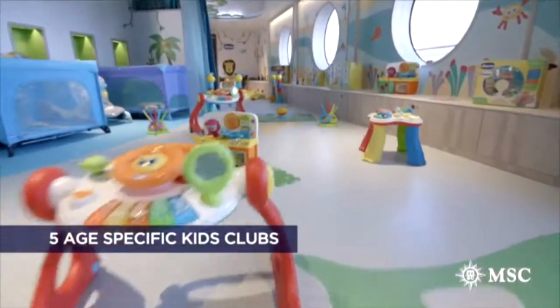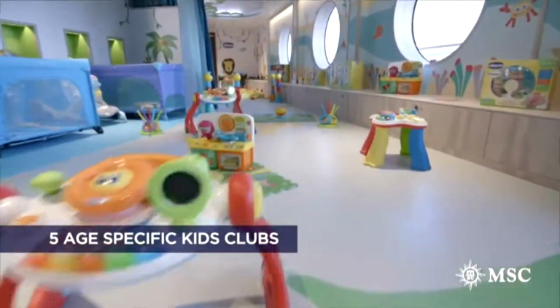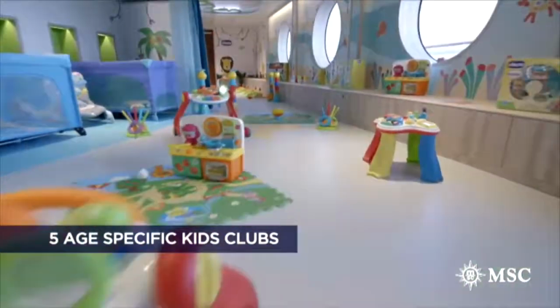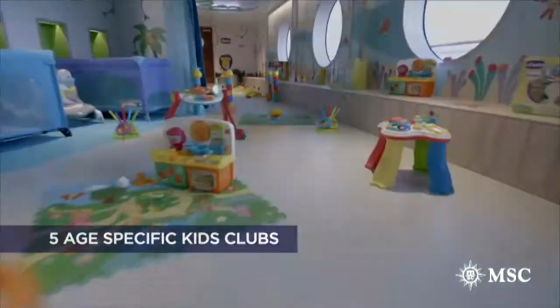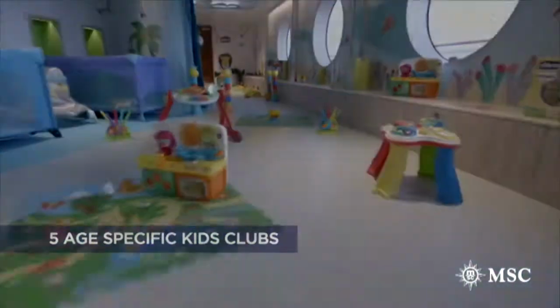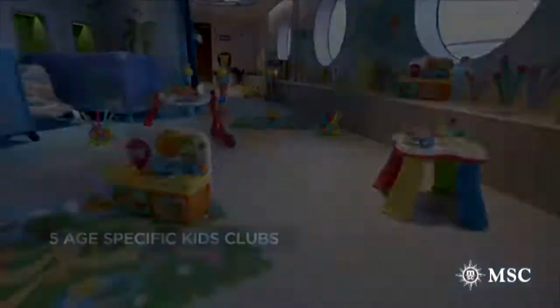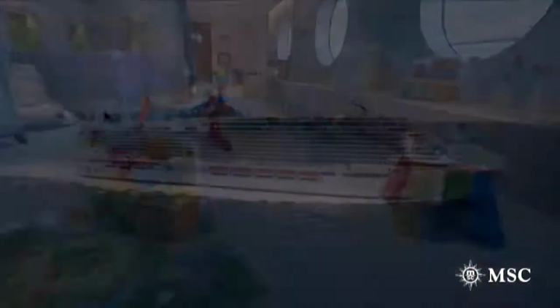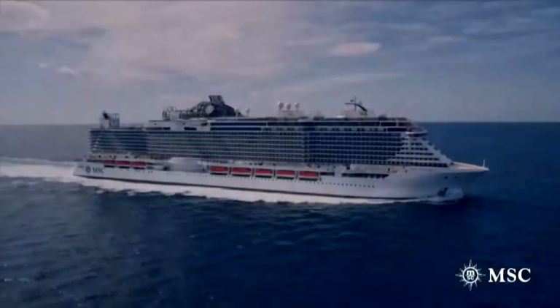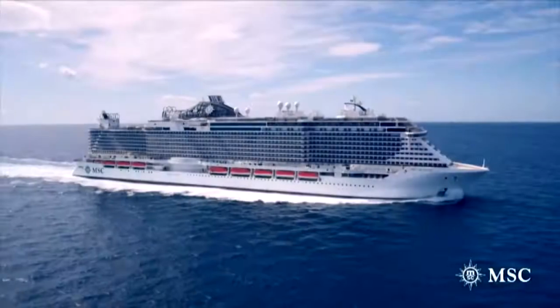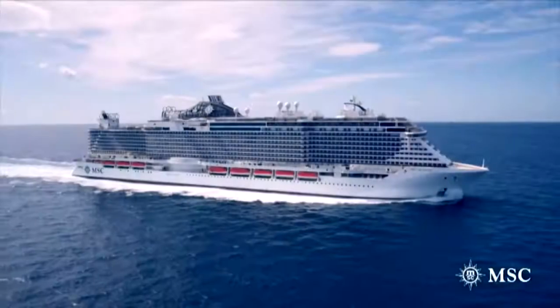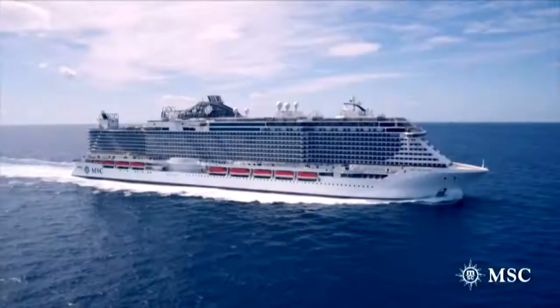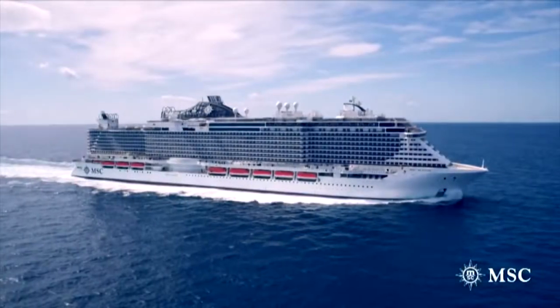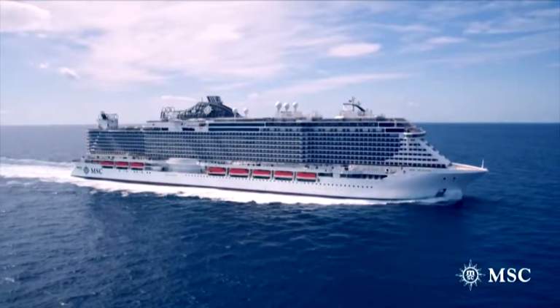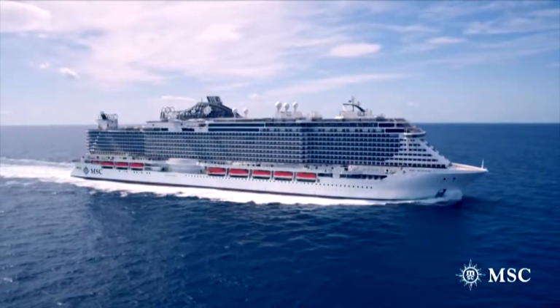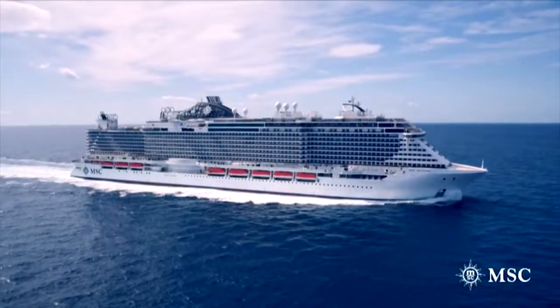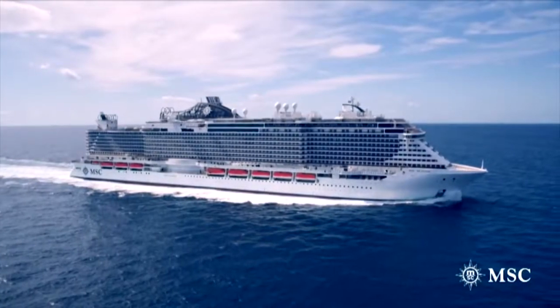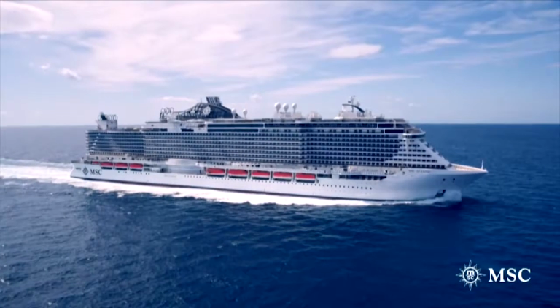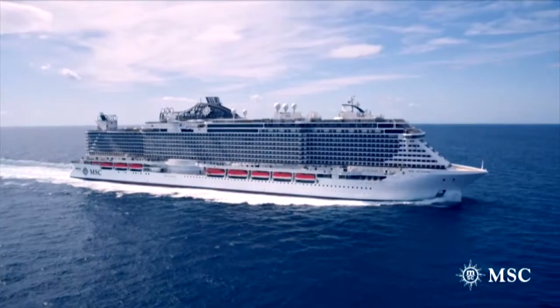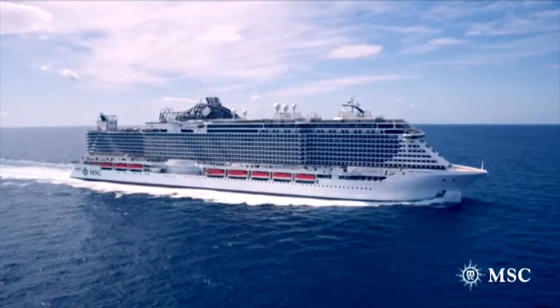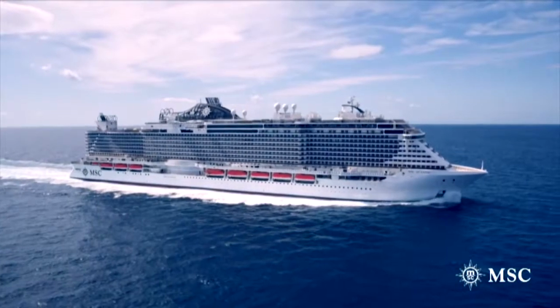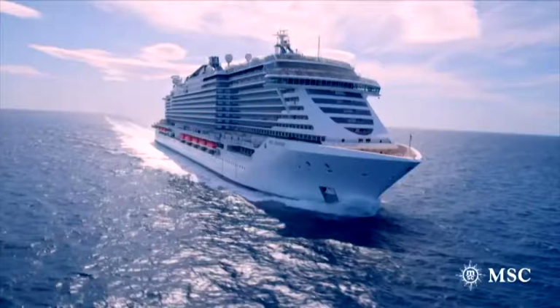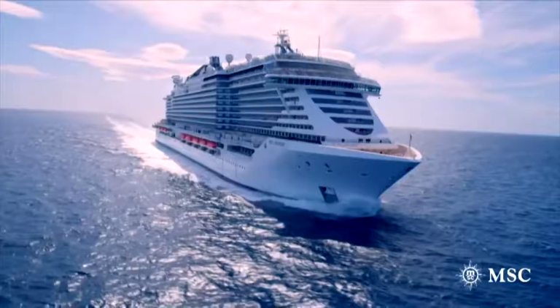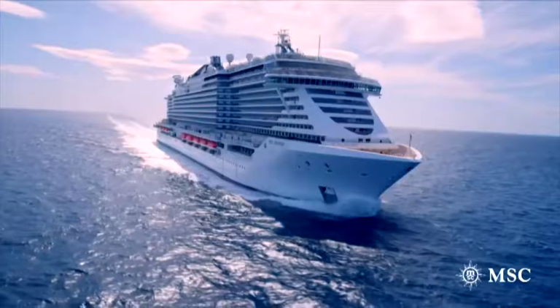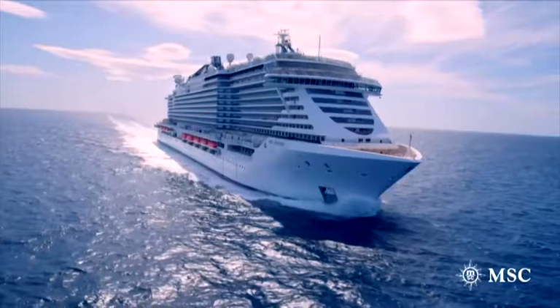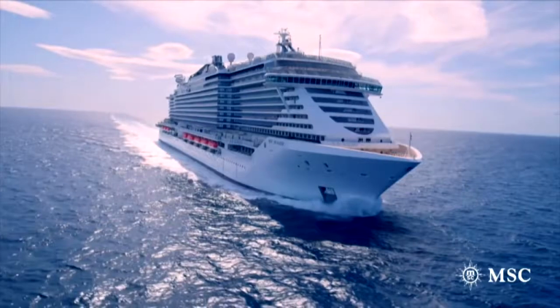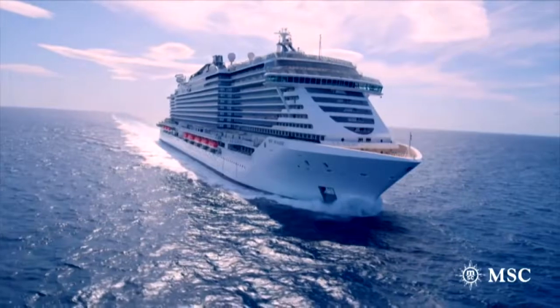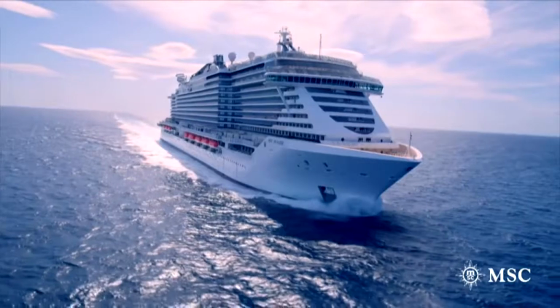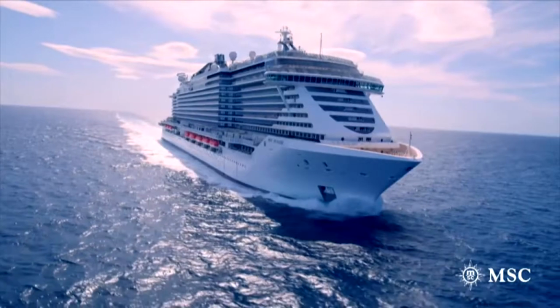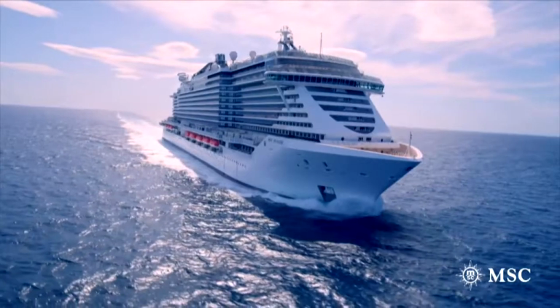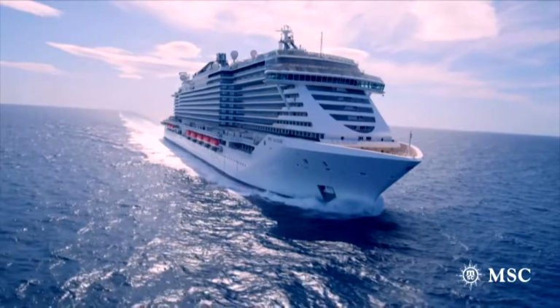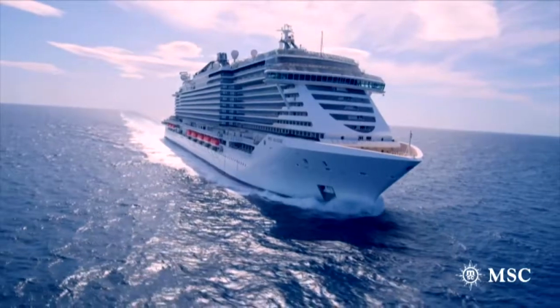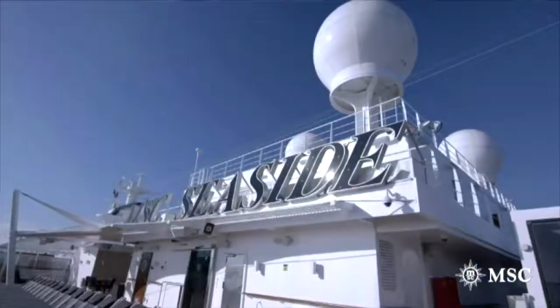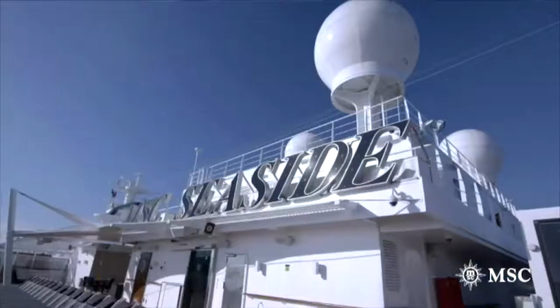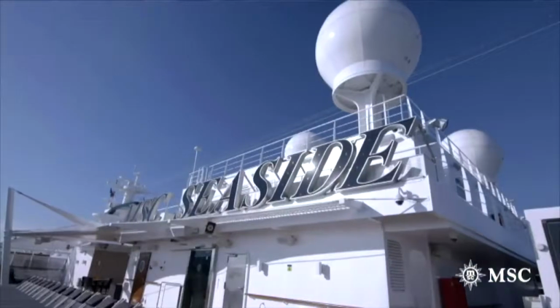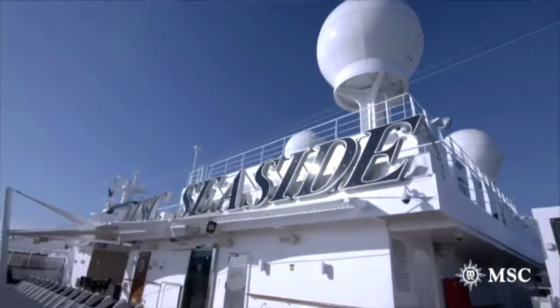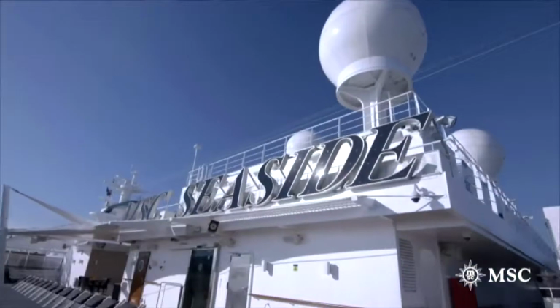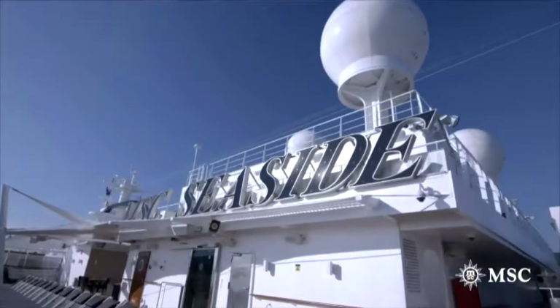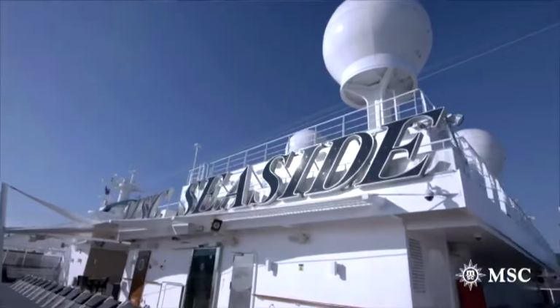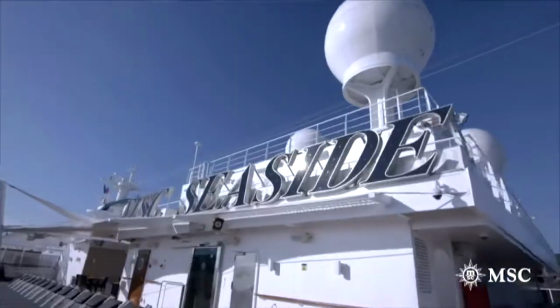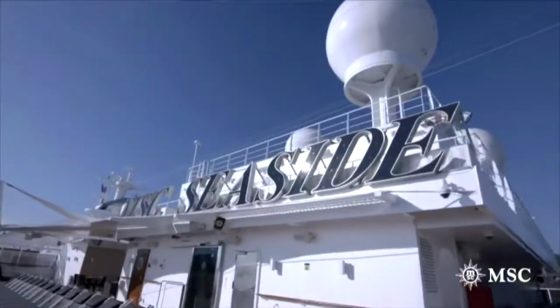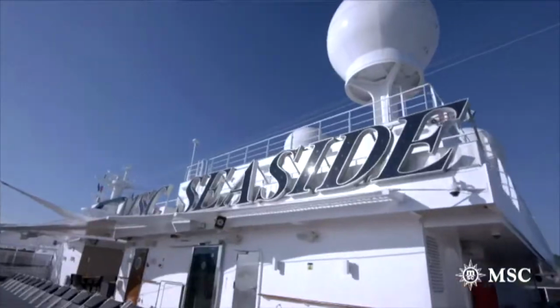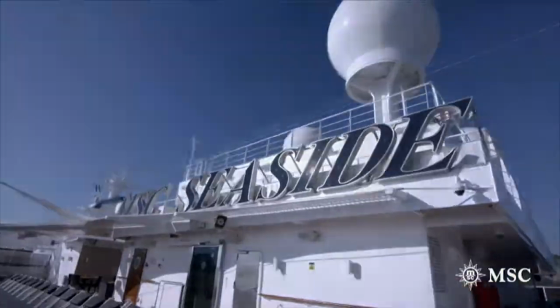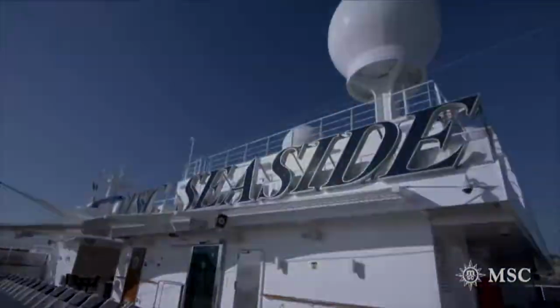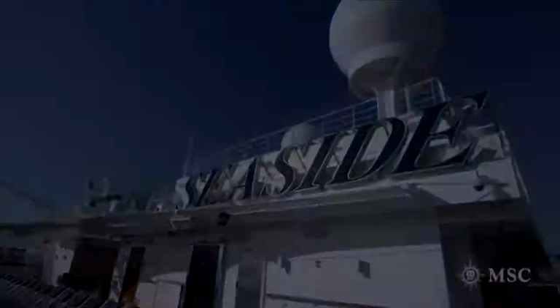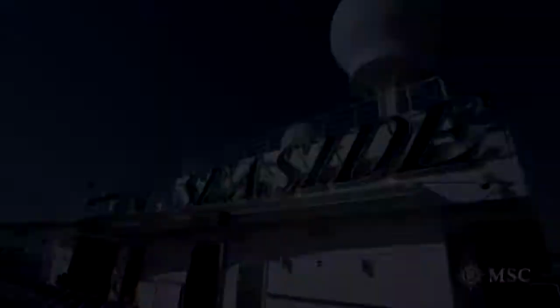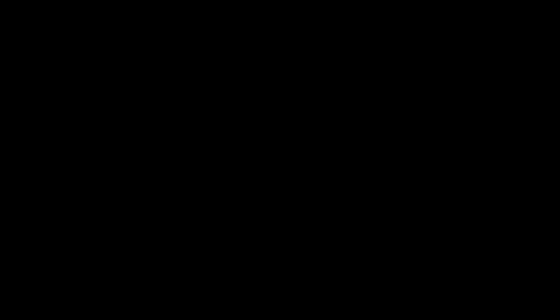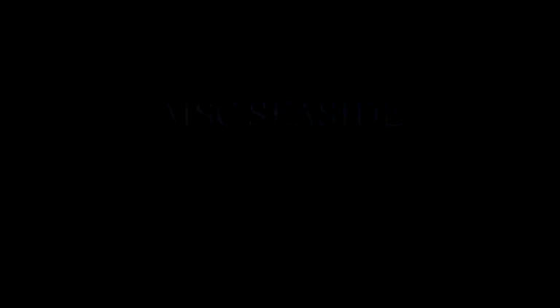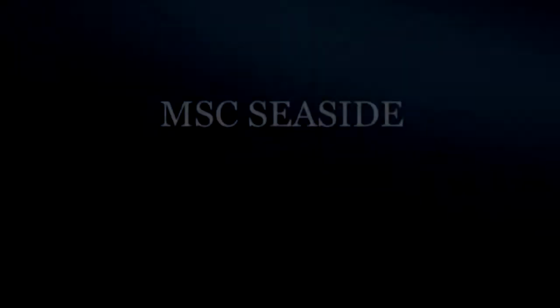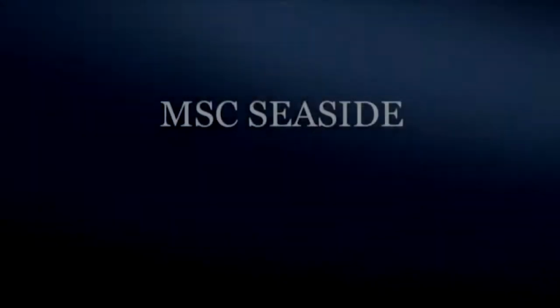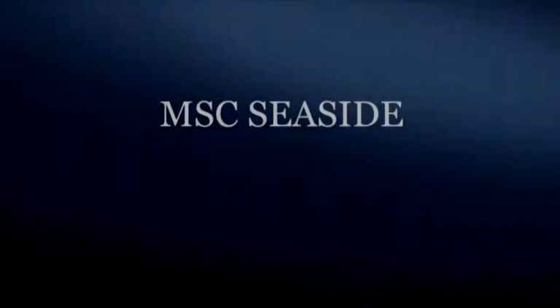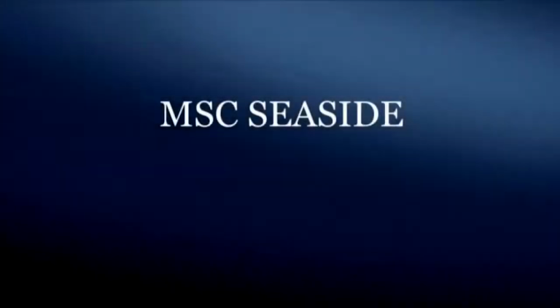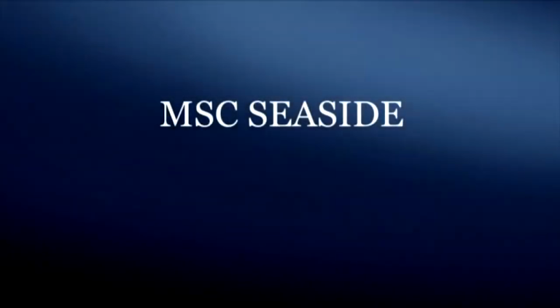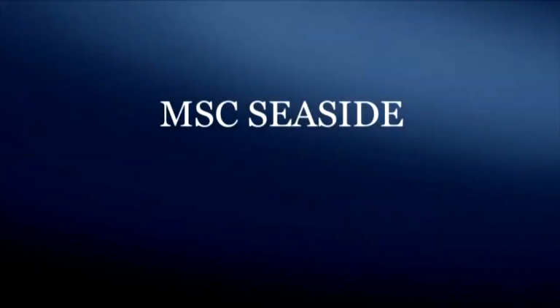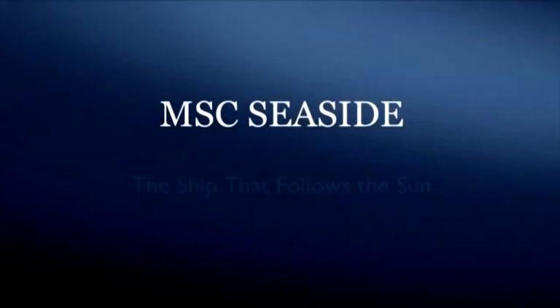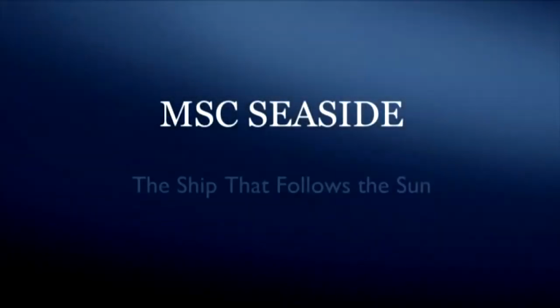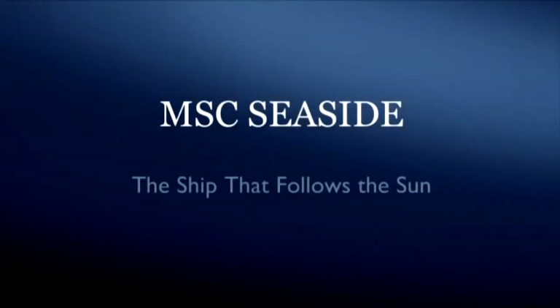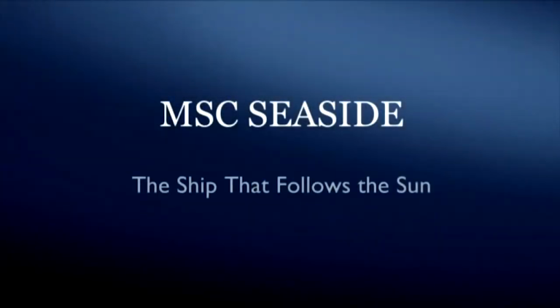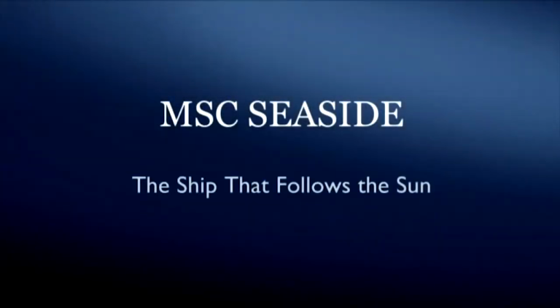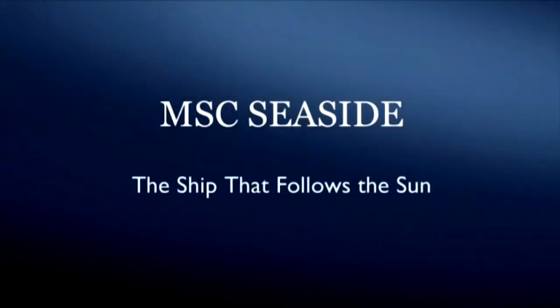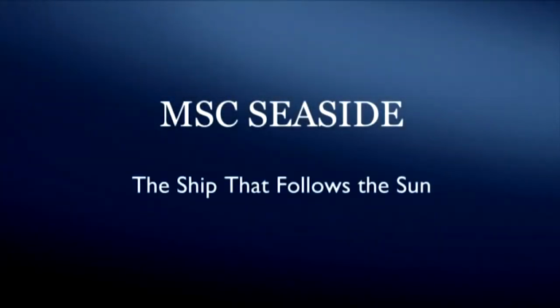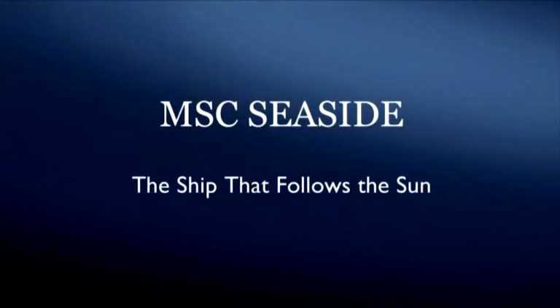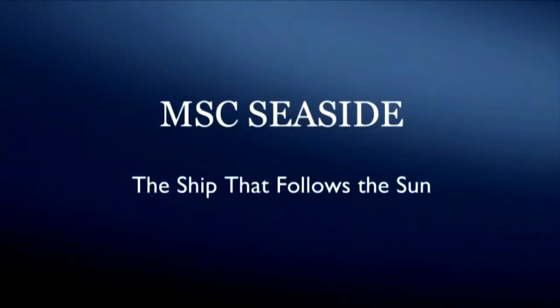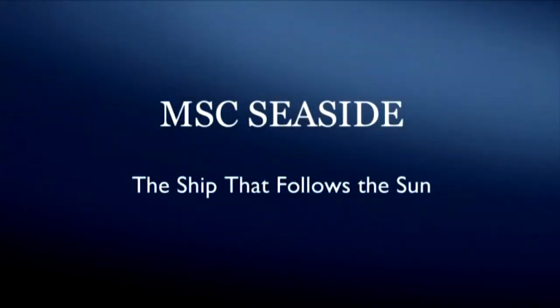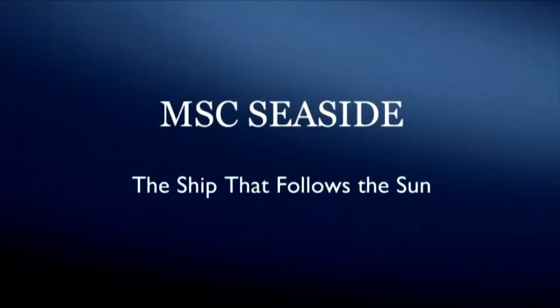Come join us in the Caribbean on the revolutionary MSC Seaside — the ship that follows the sun.